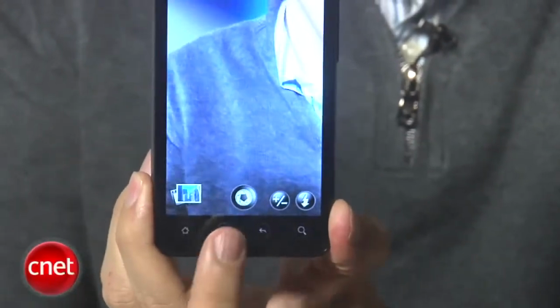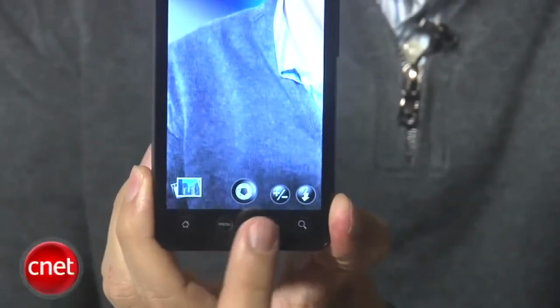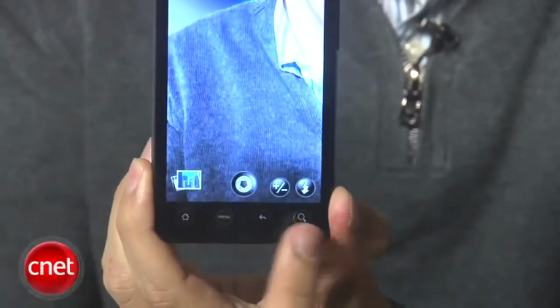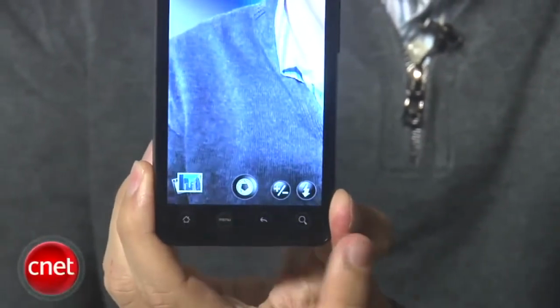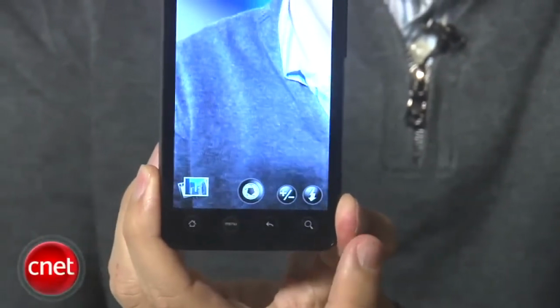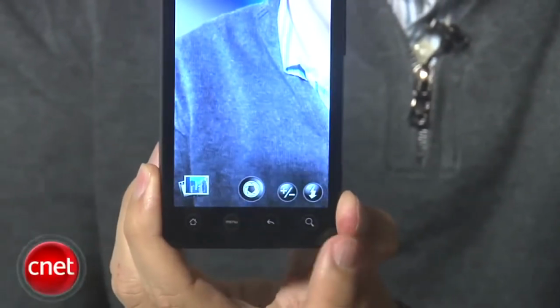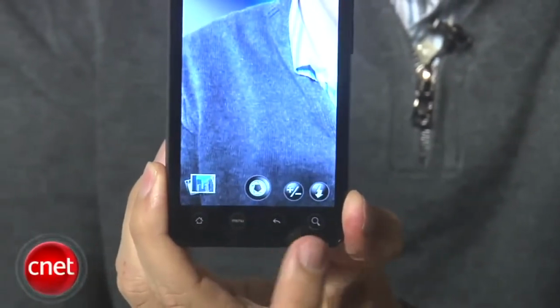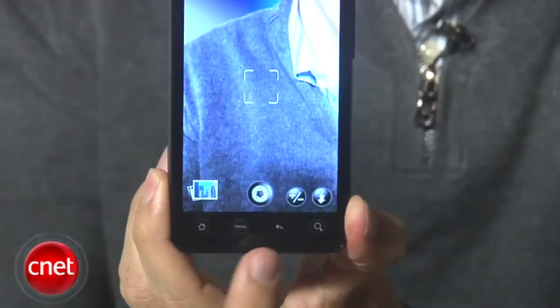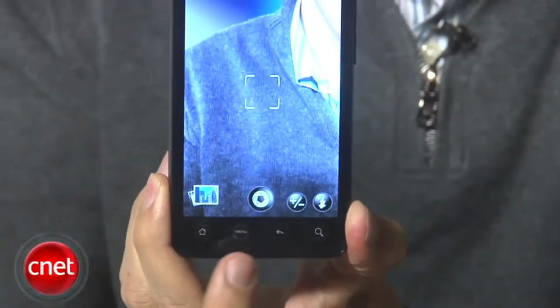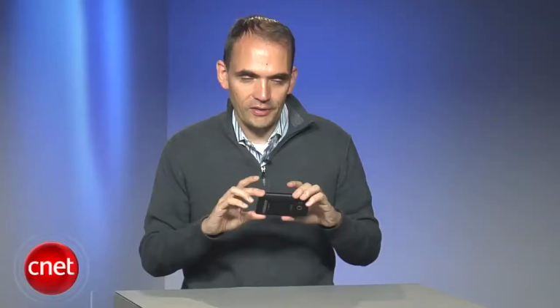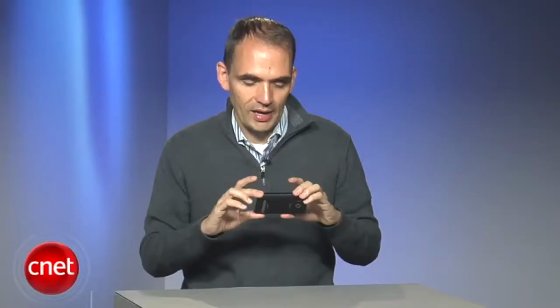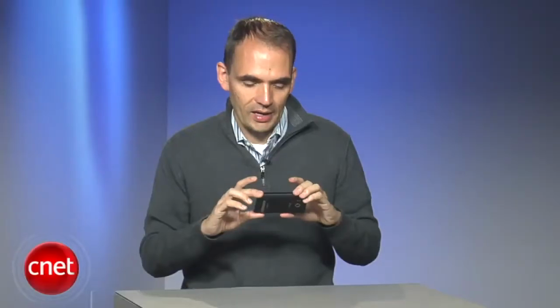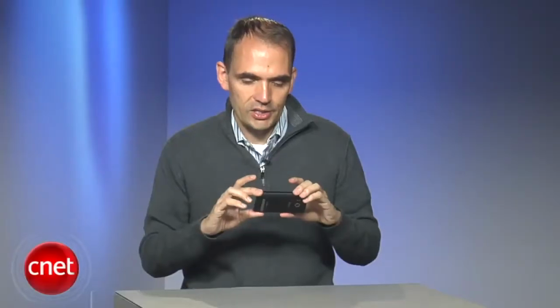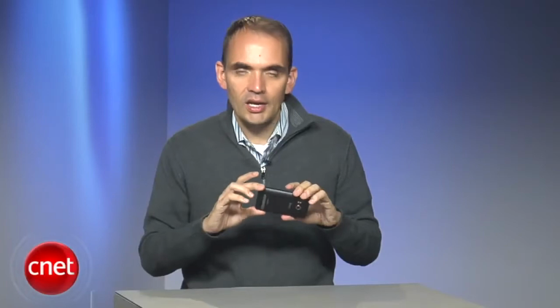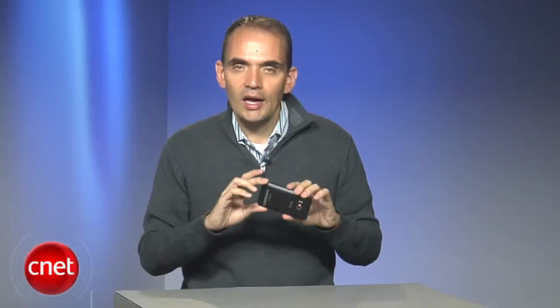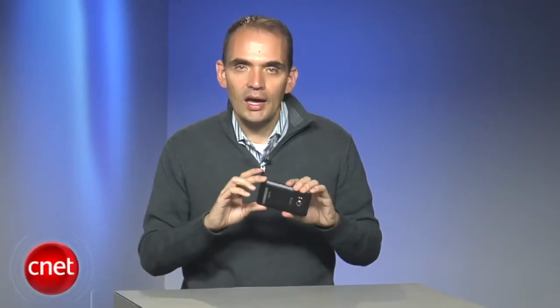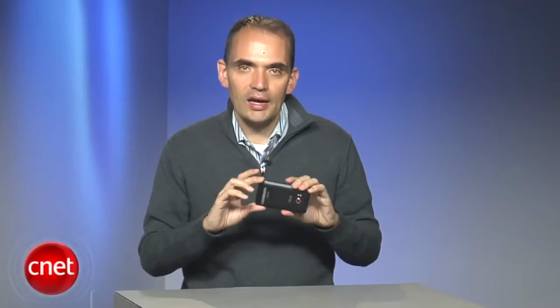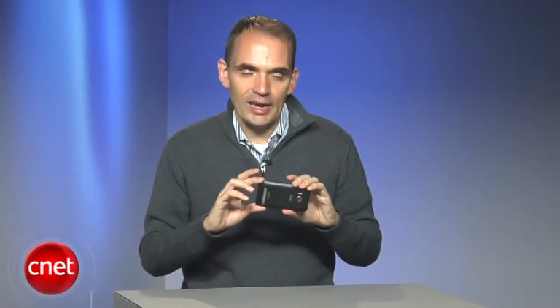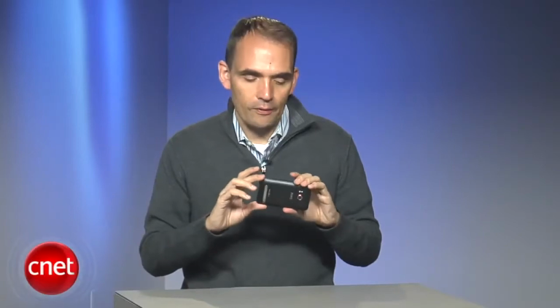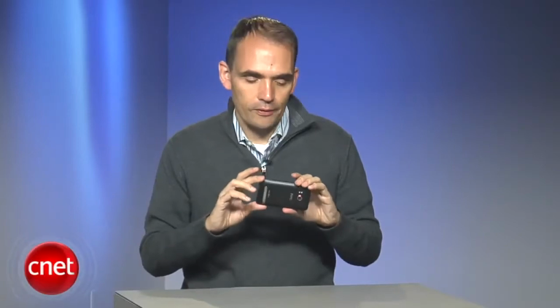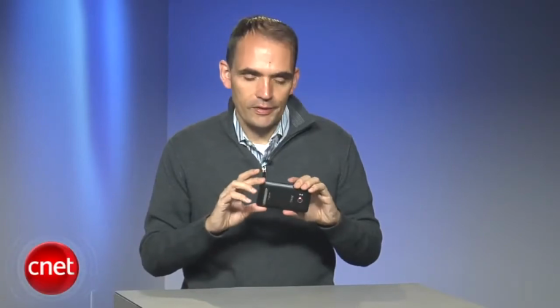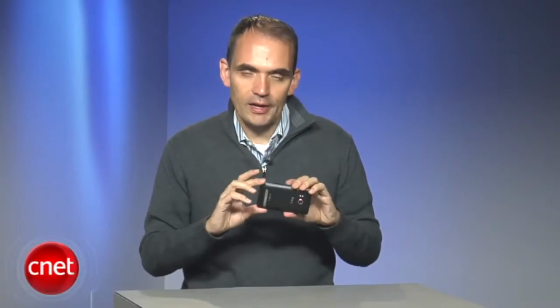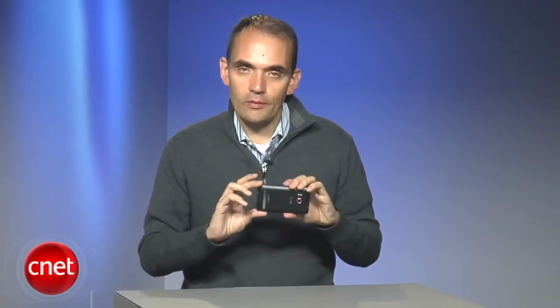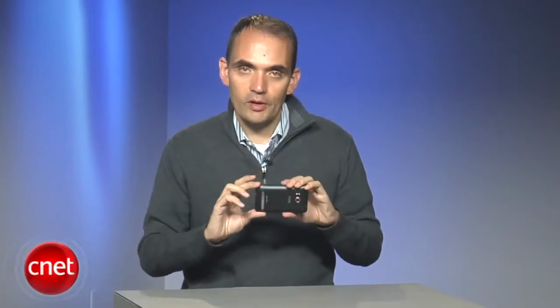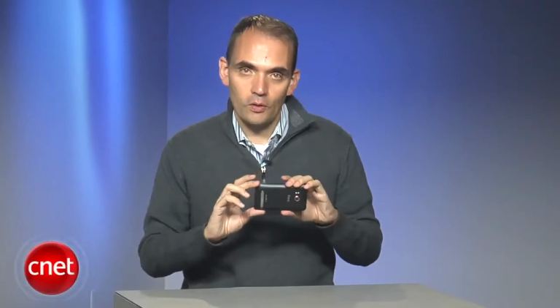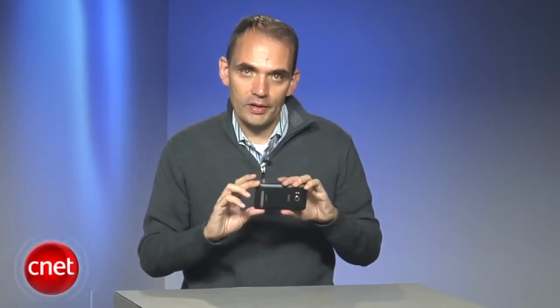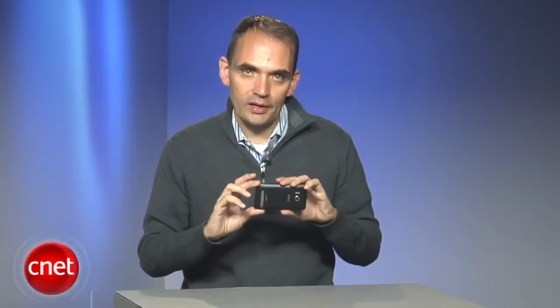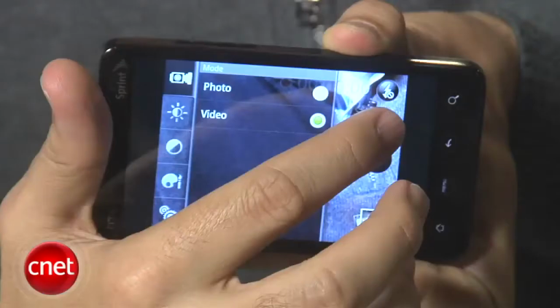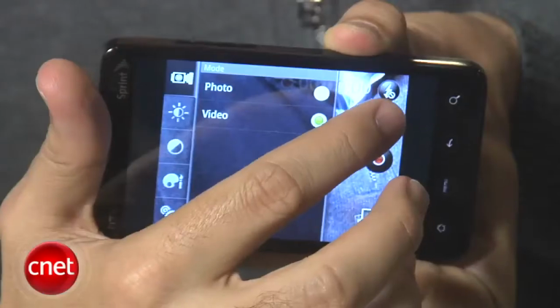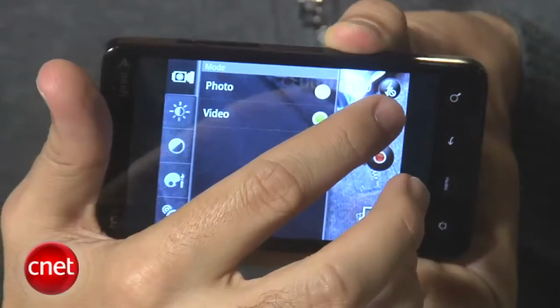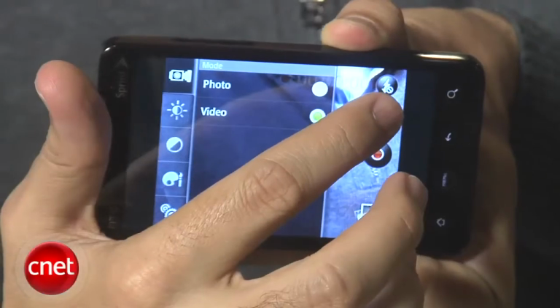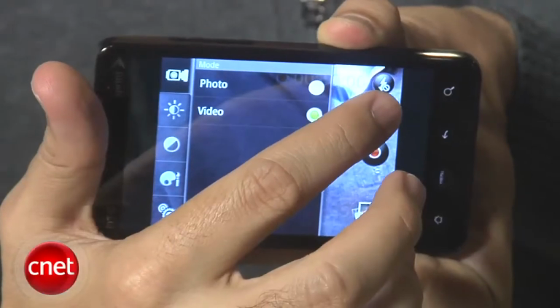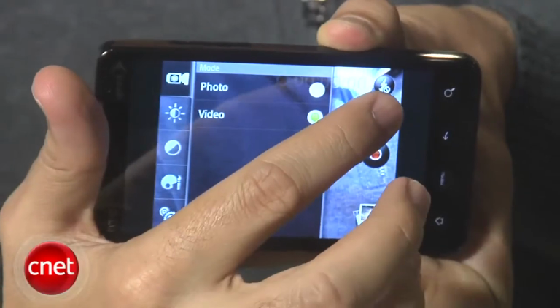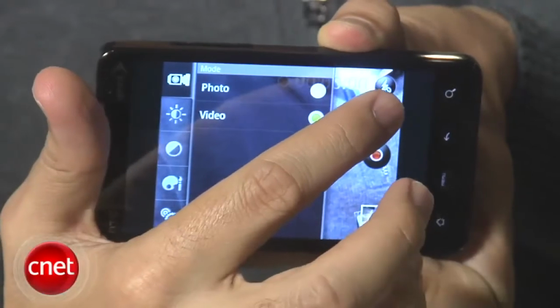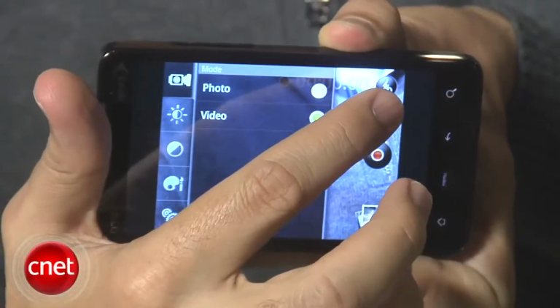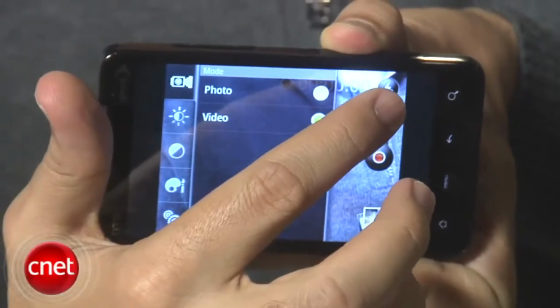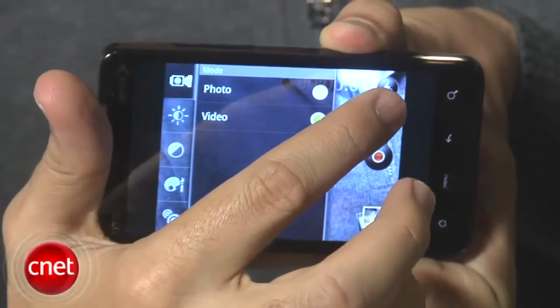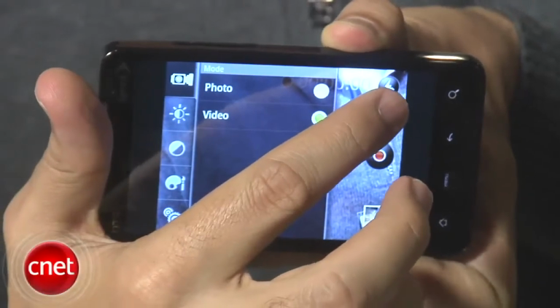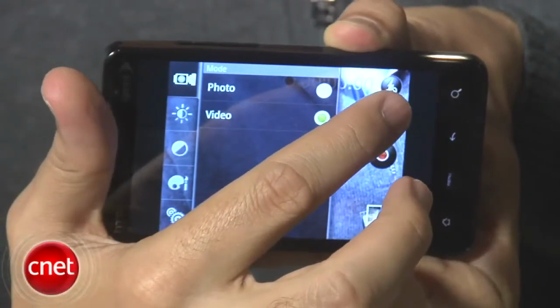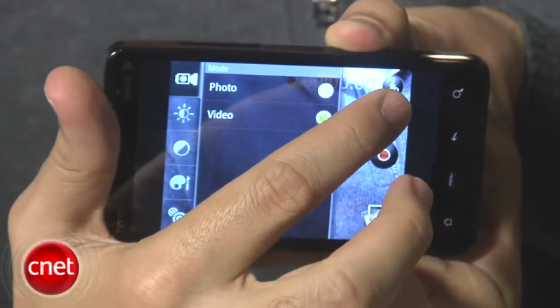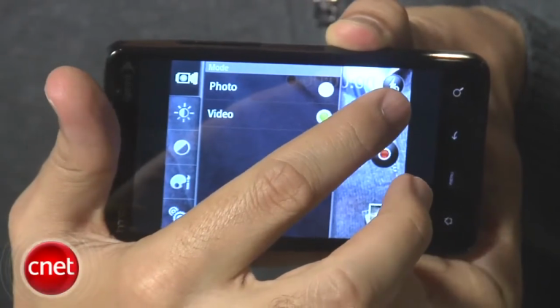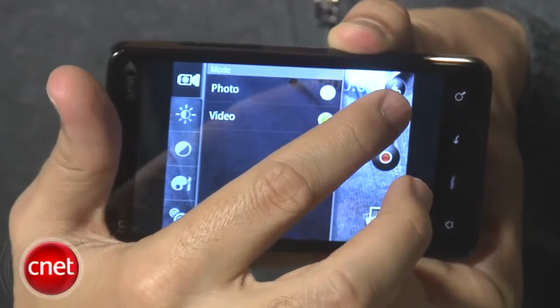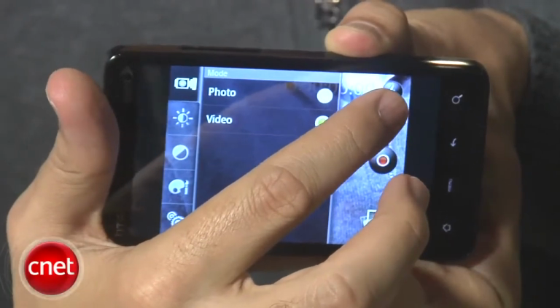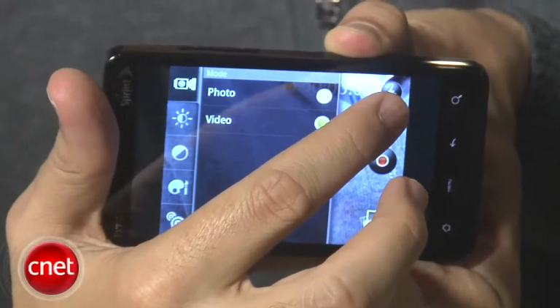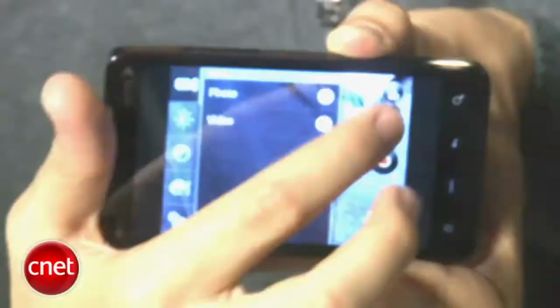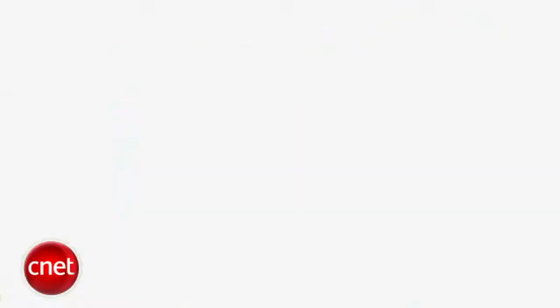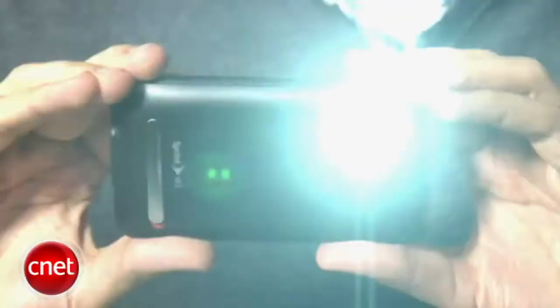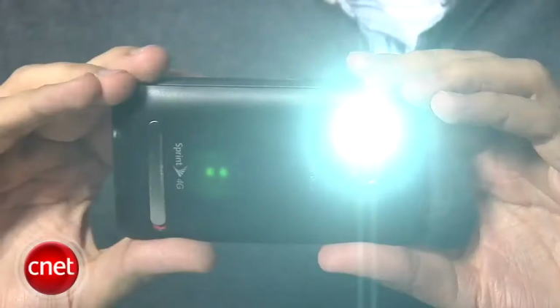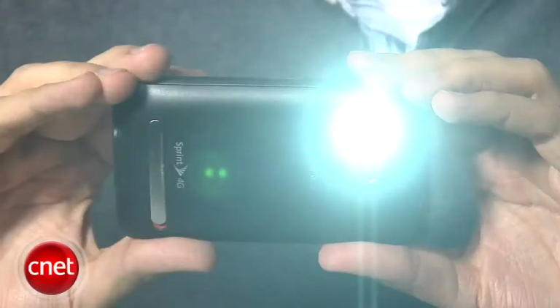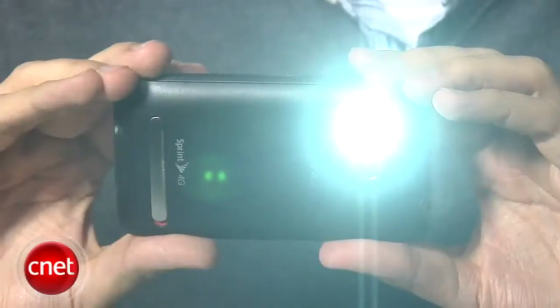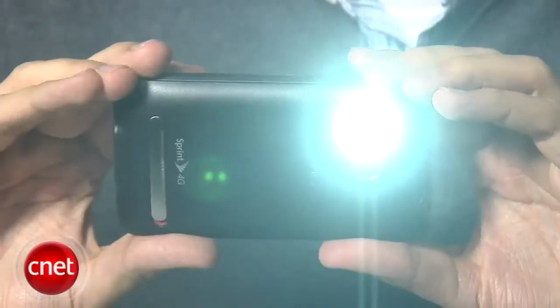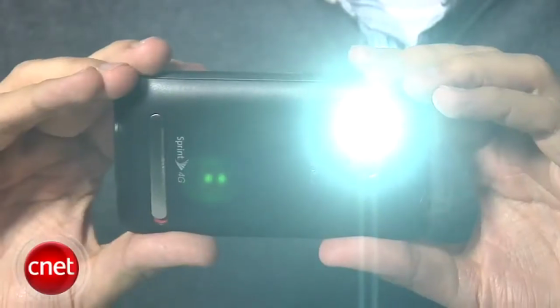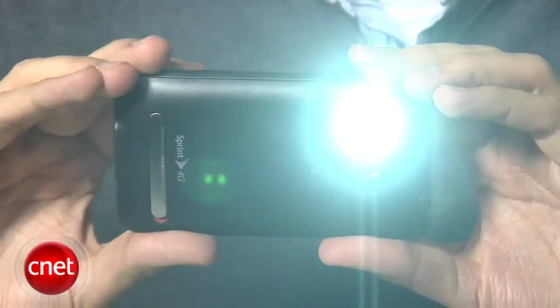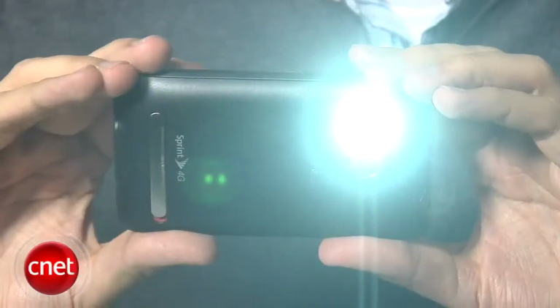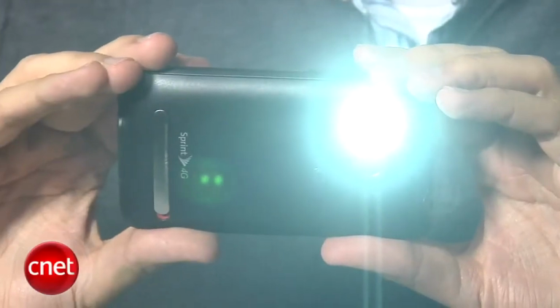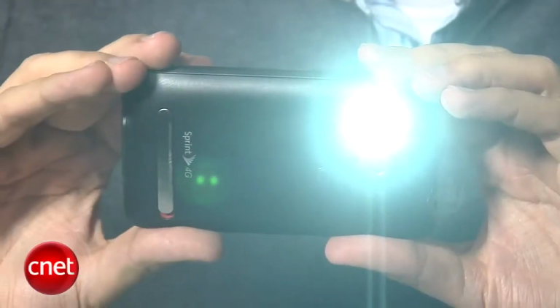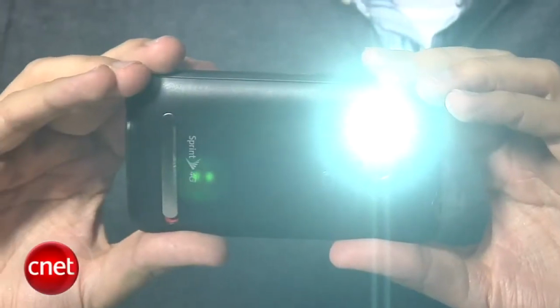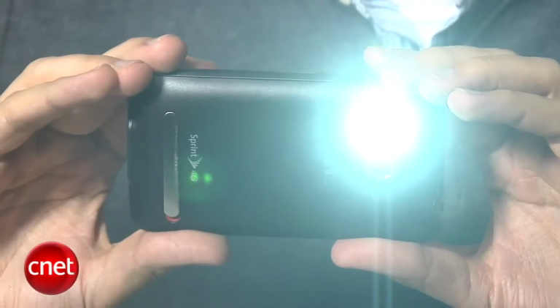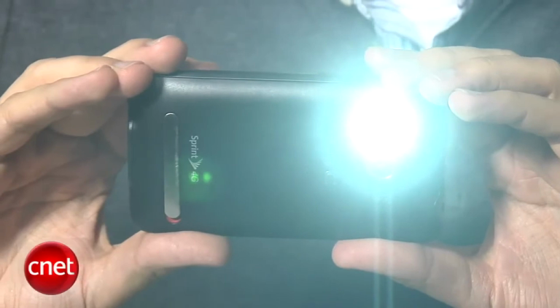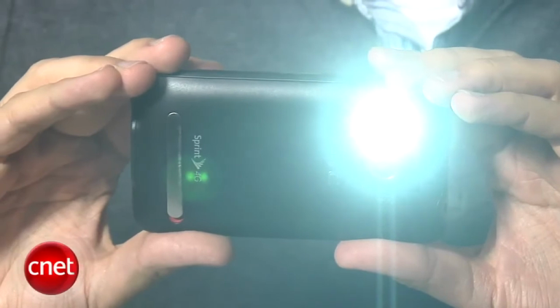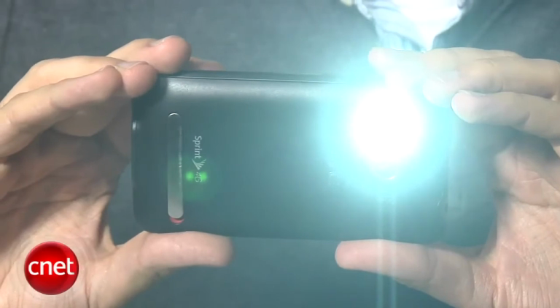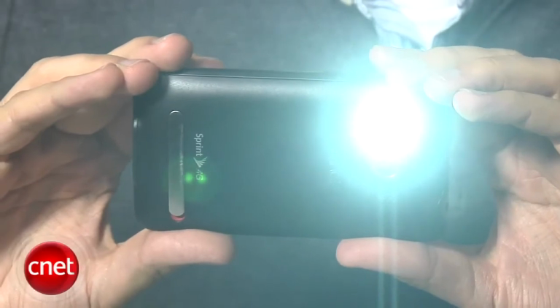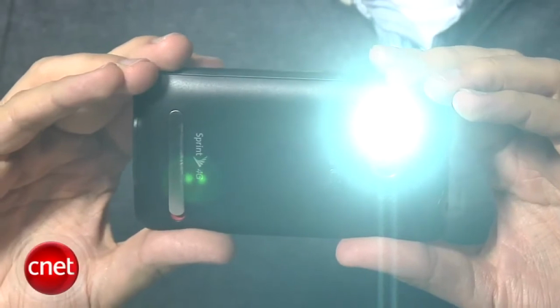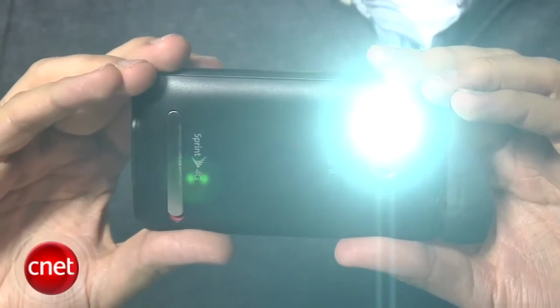Another thing is you can use the flash now for video recording. It'll be great for low light conditions and for the dark, so a nice feature there as well.